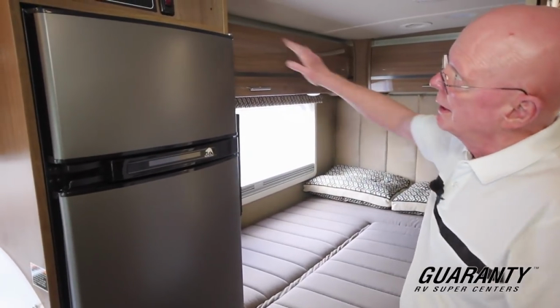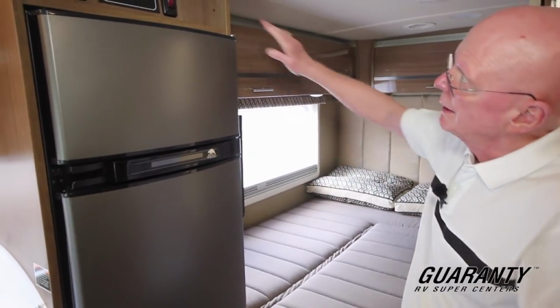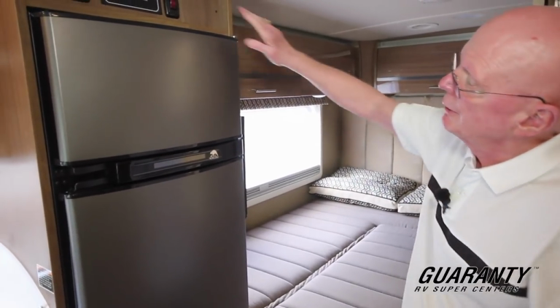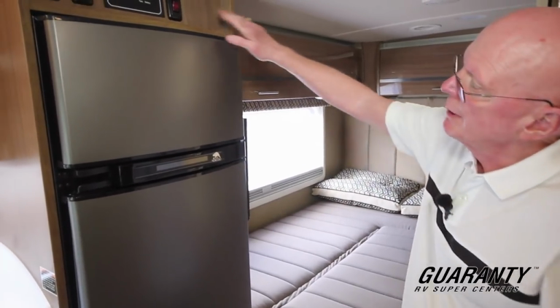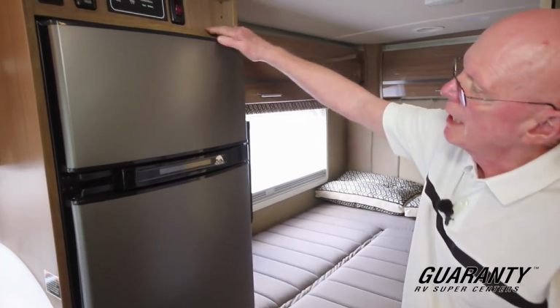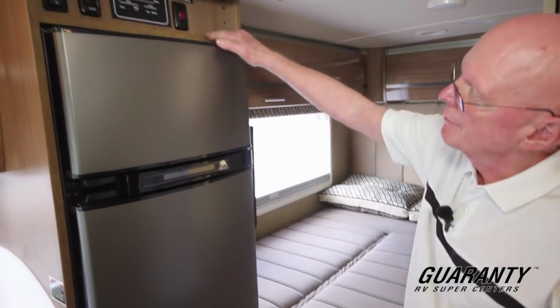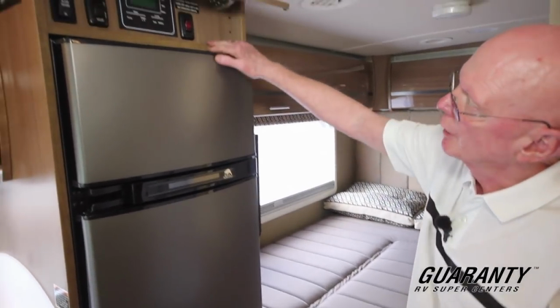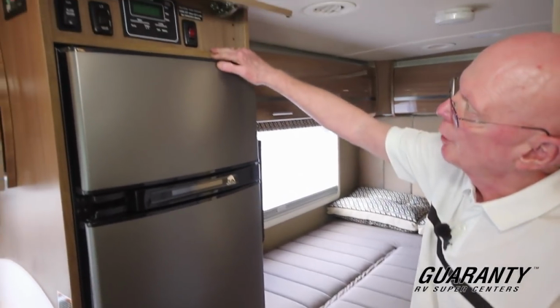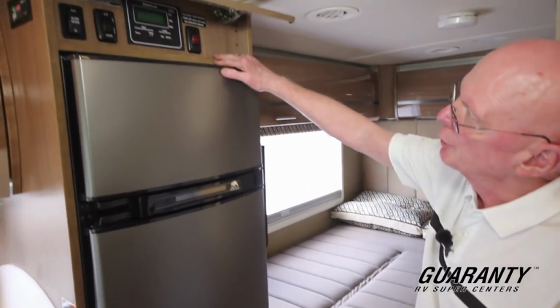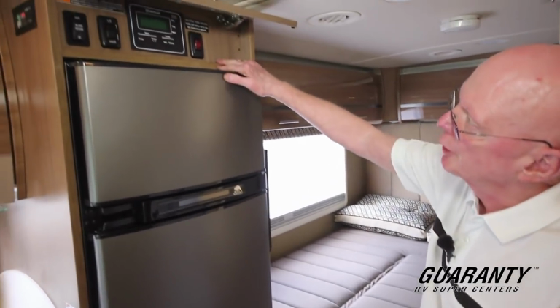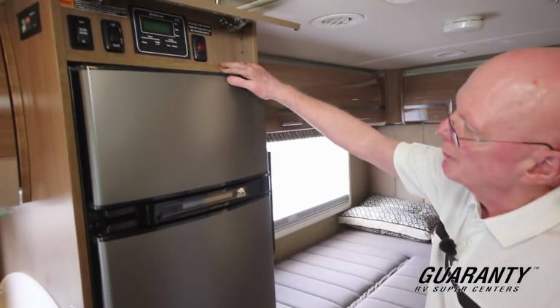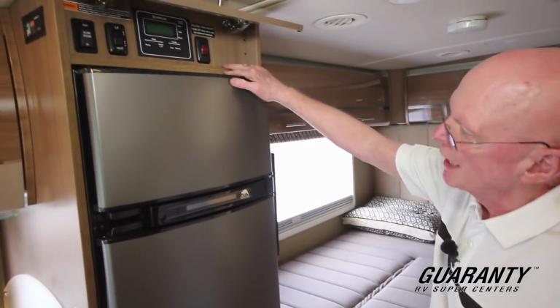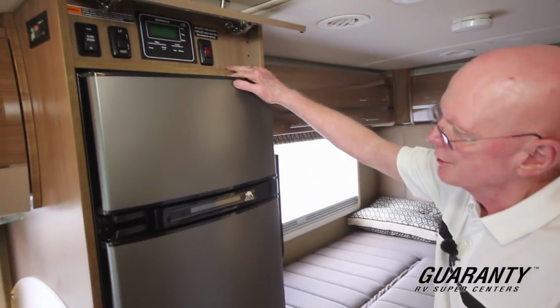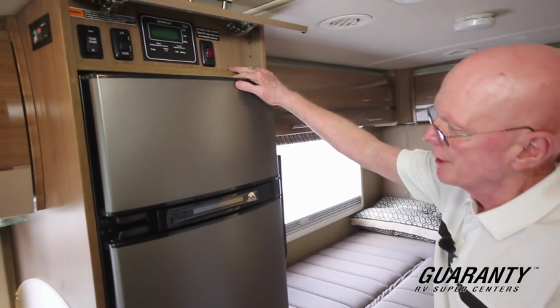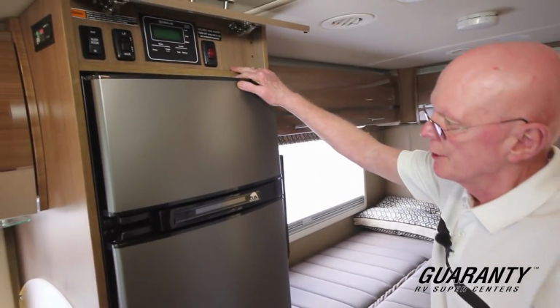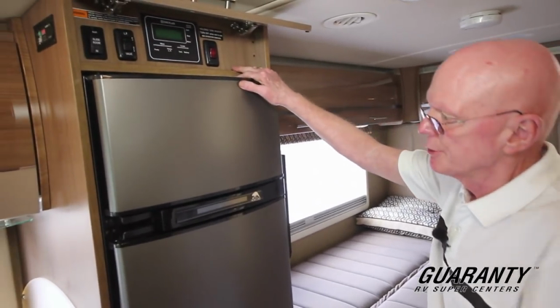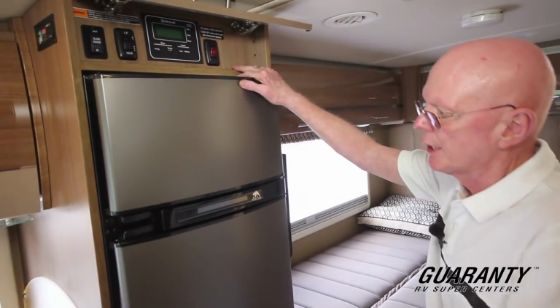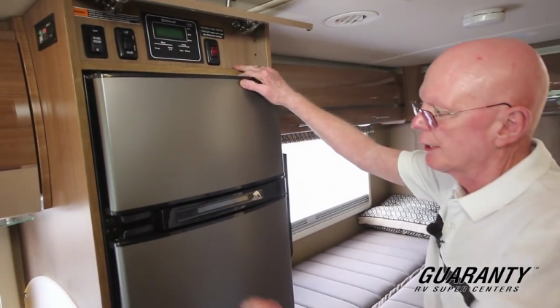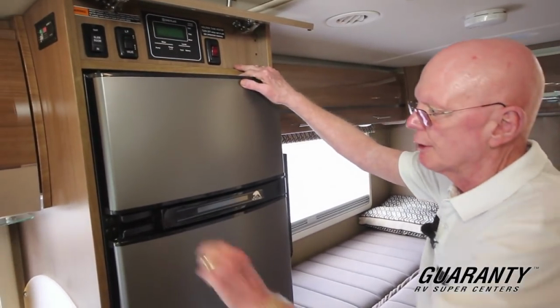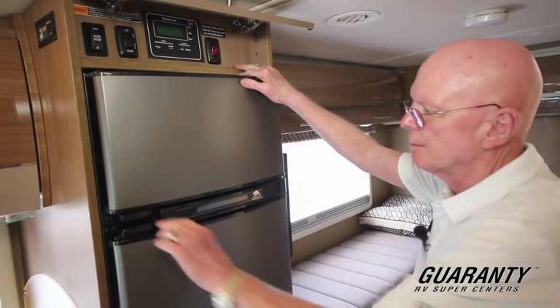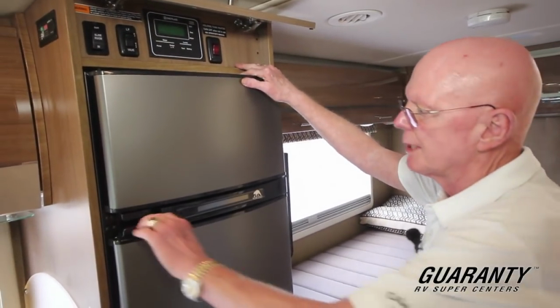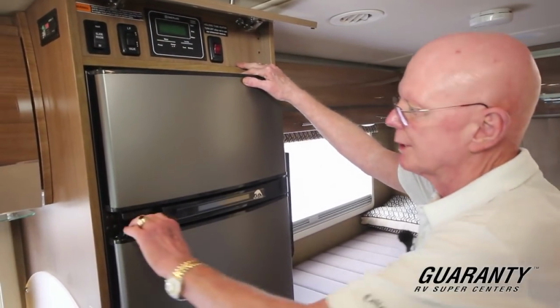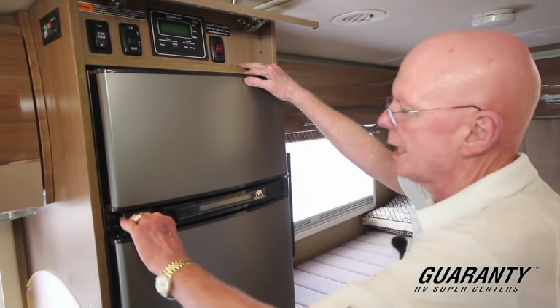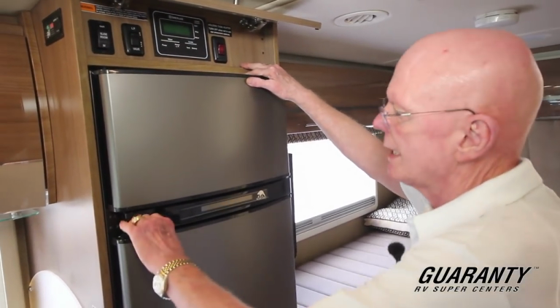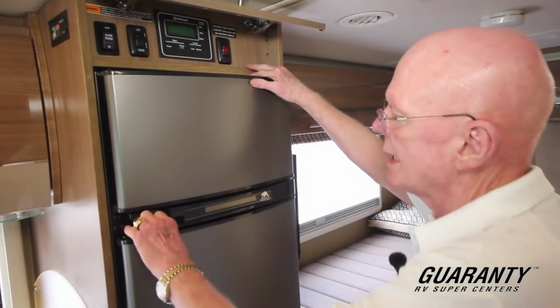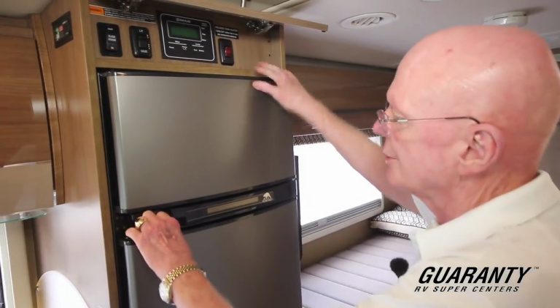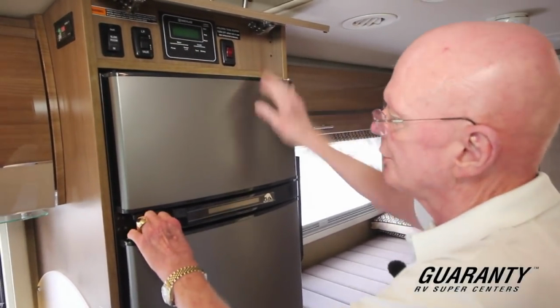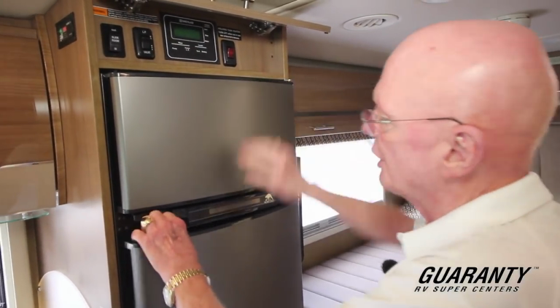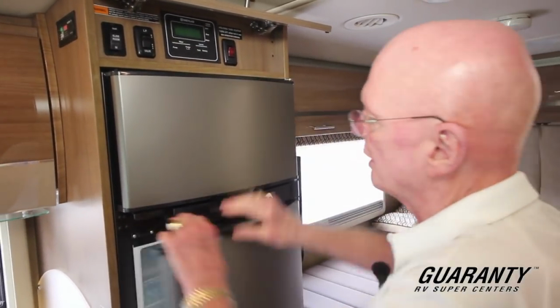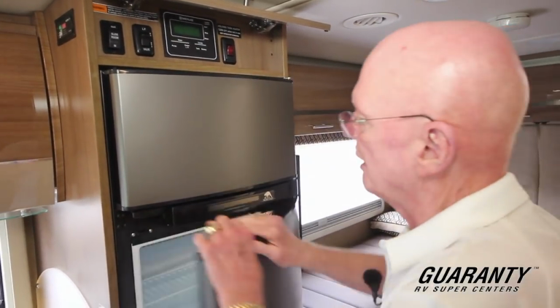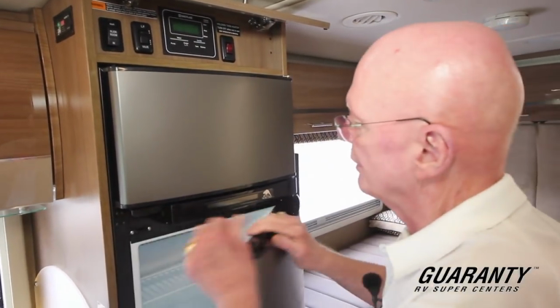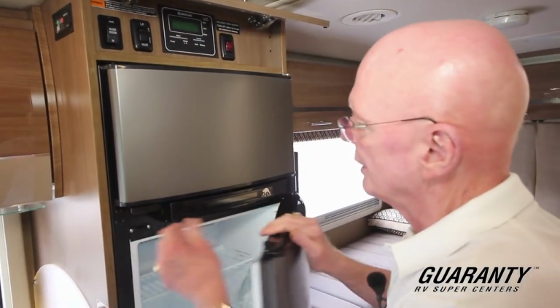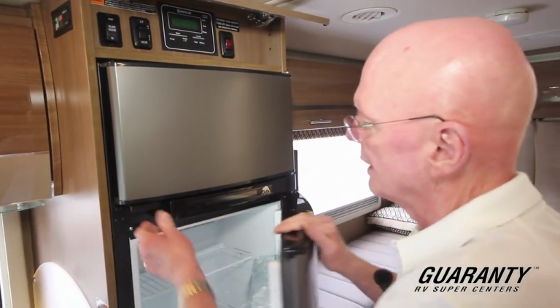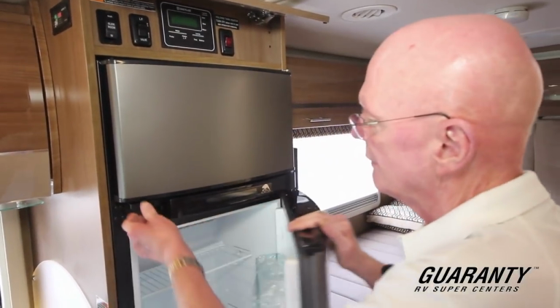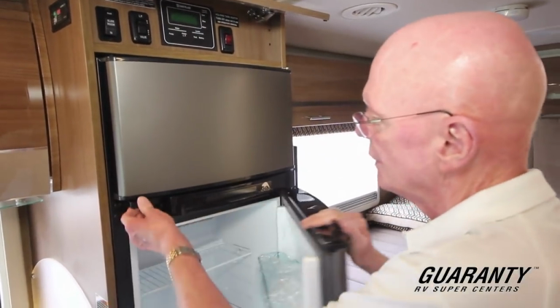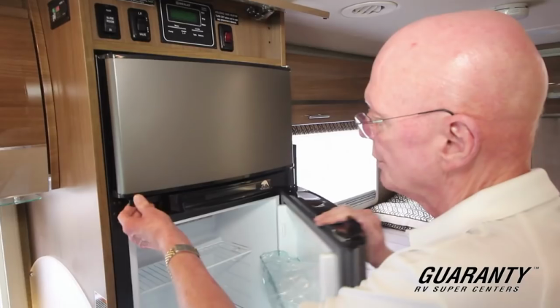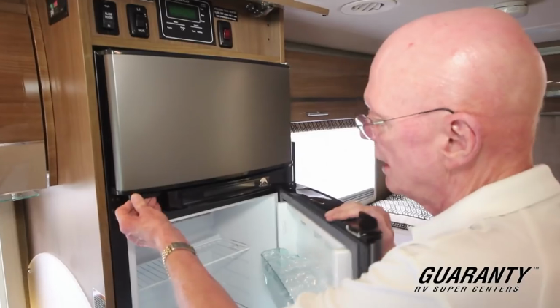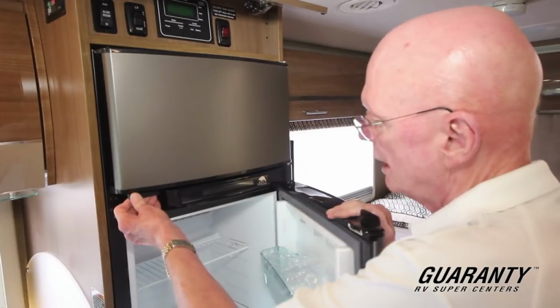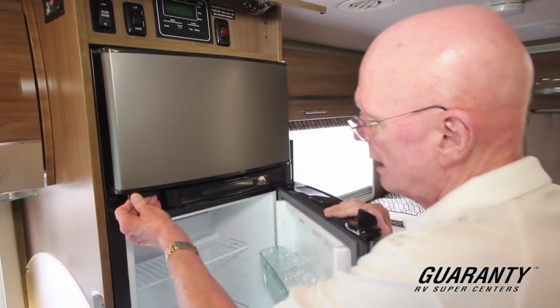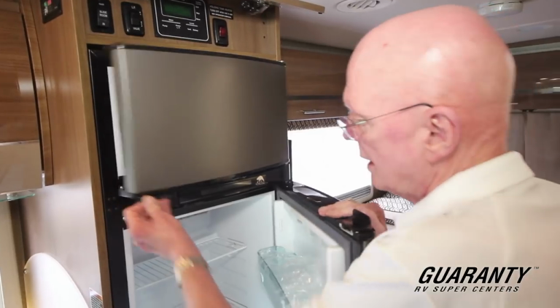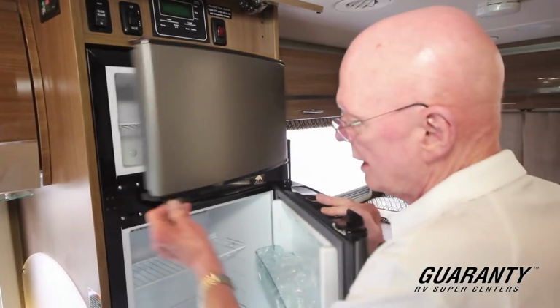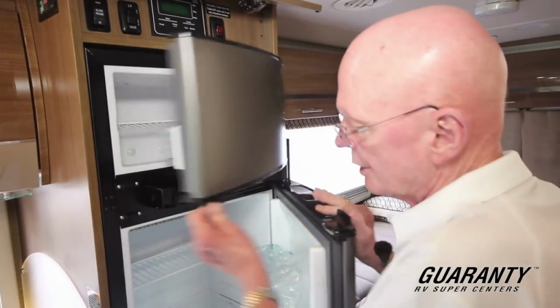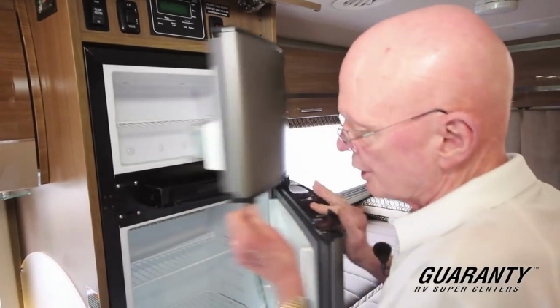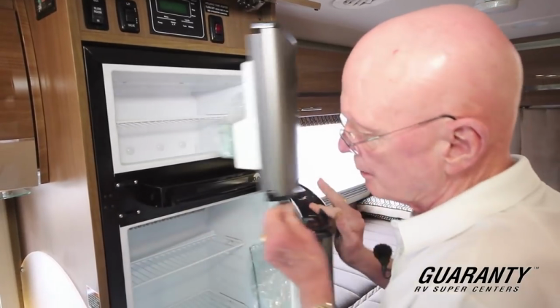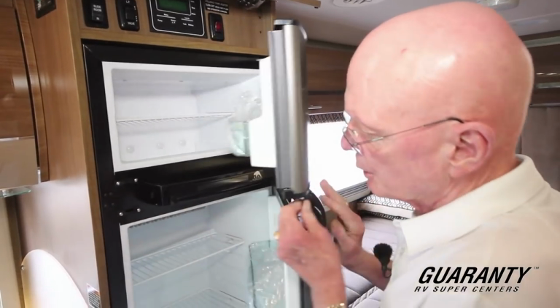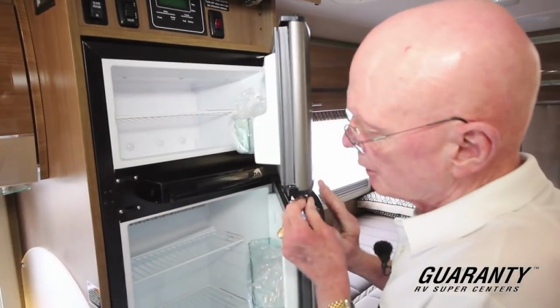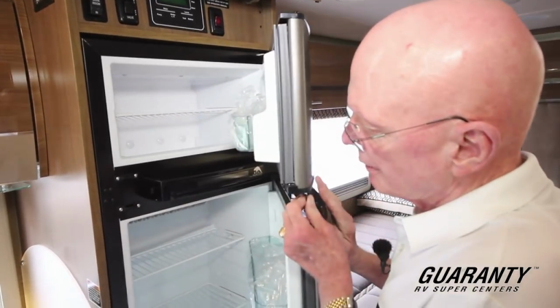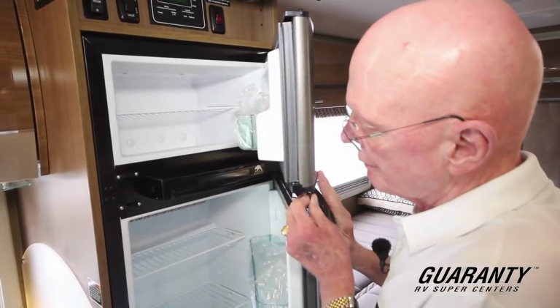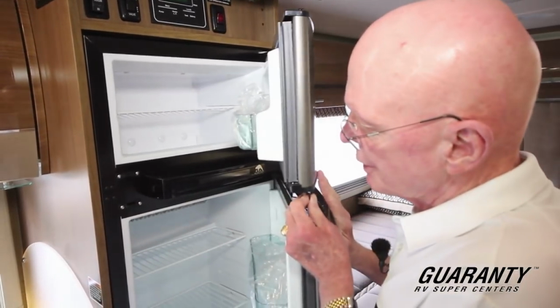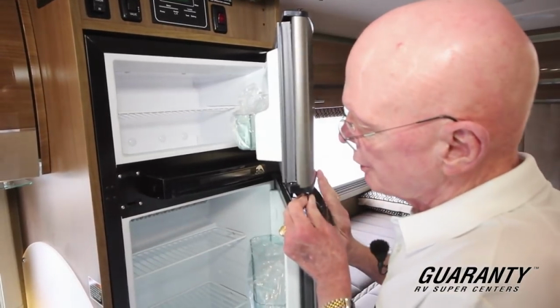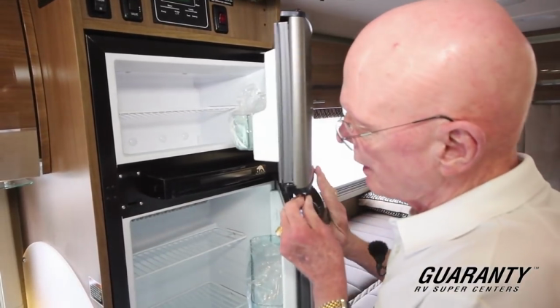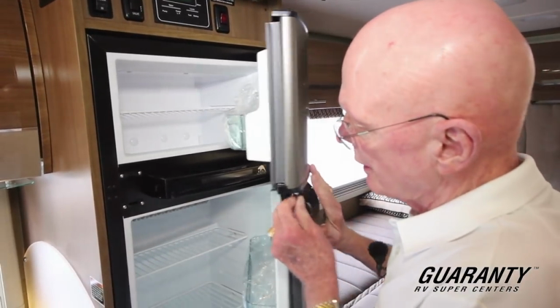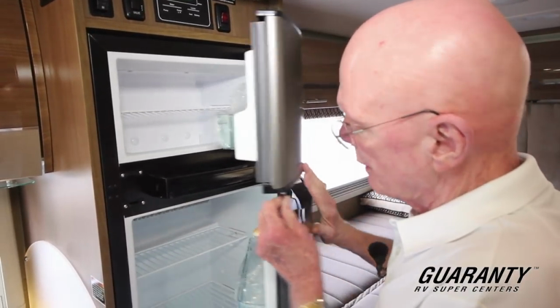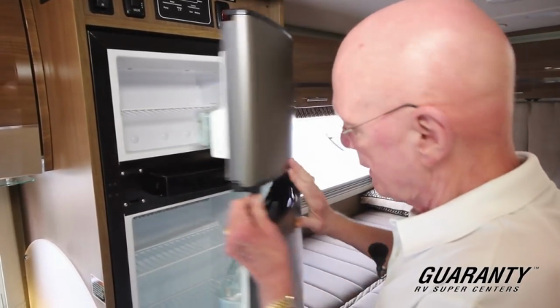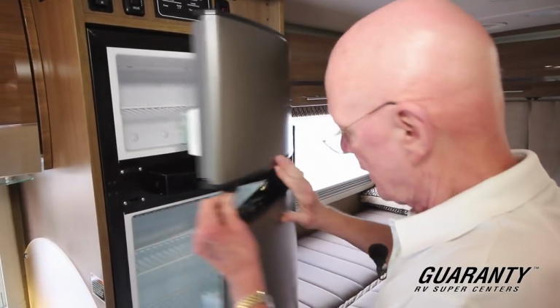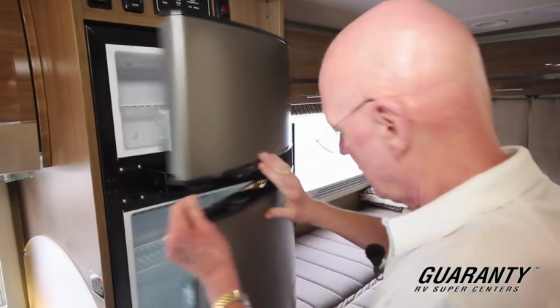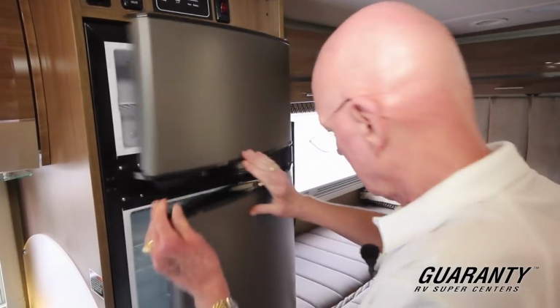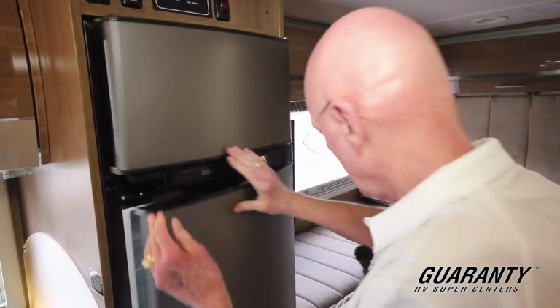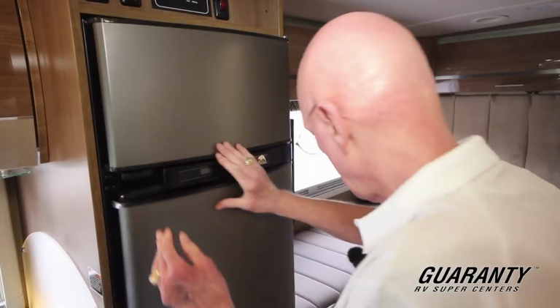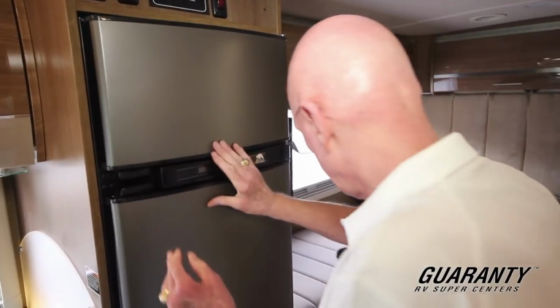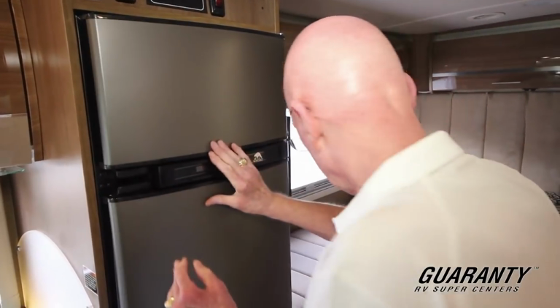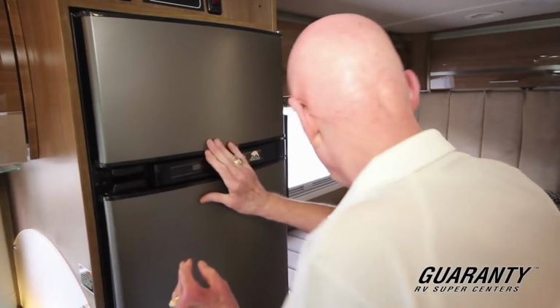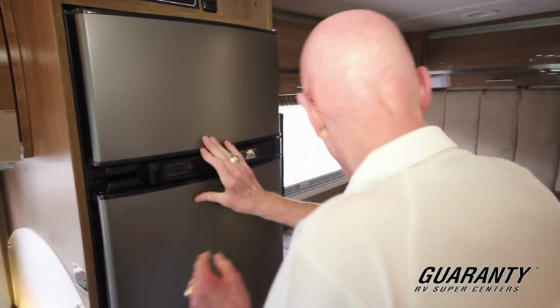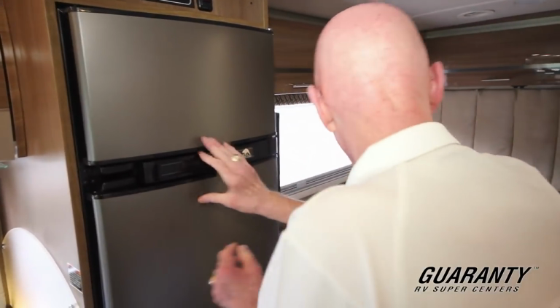Here we have the coach command center, so I can run my slide outs and check my fluid levels. Double door refrigerator right there — lots of room.